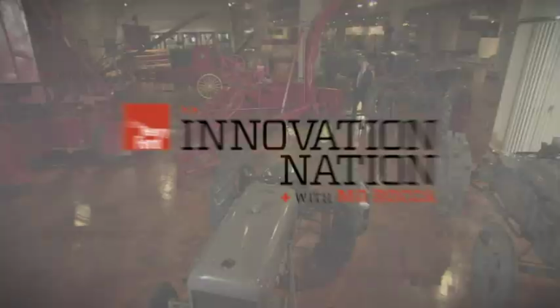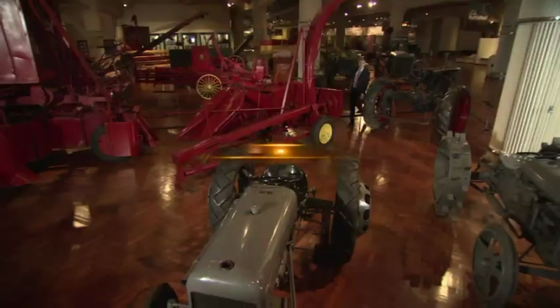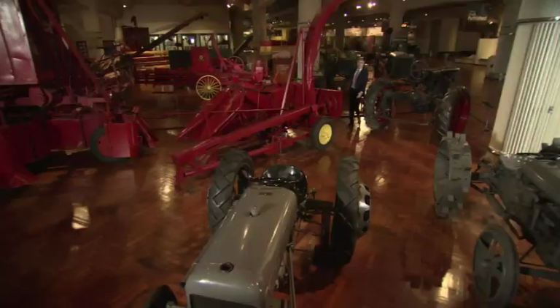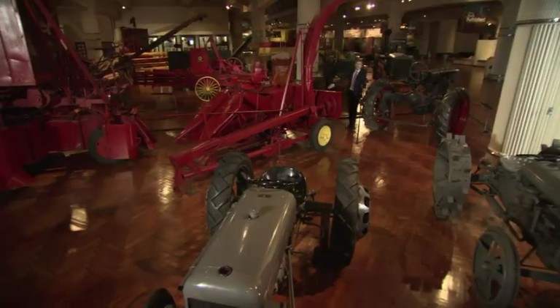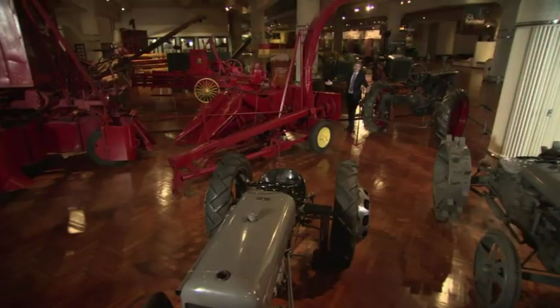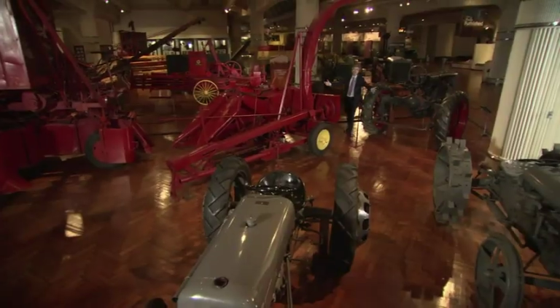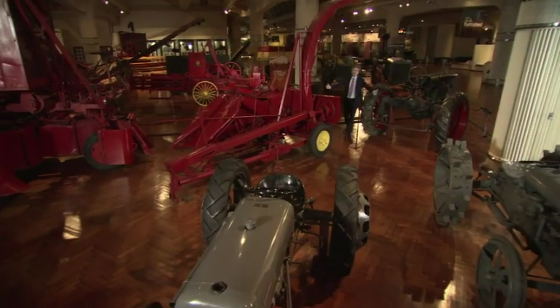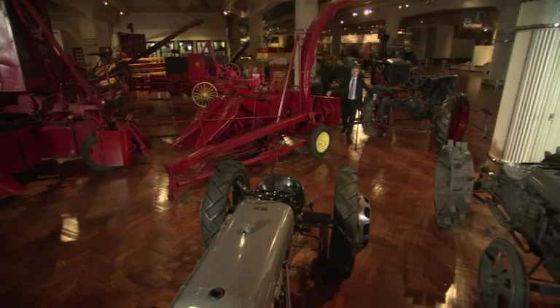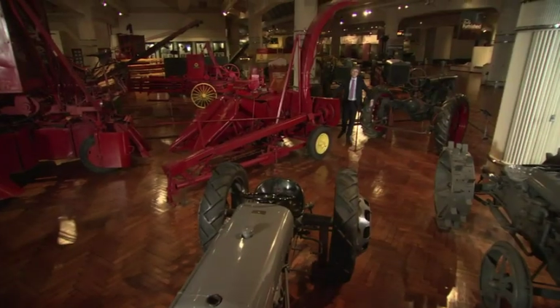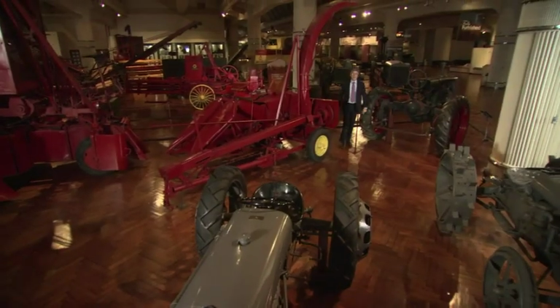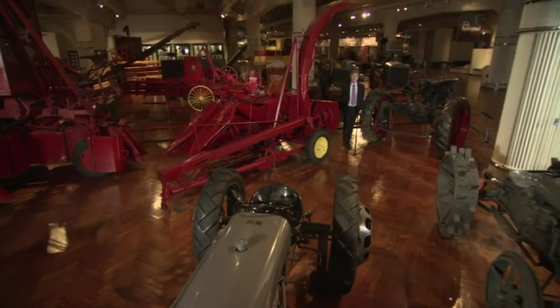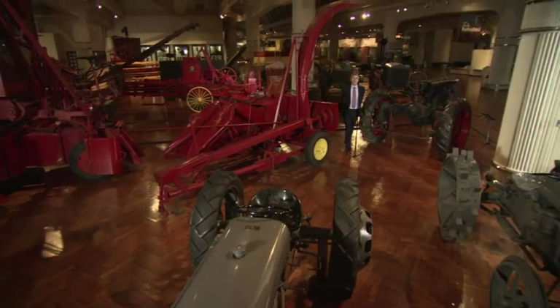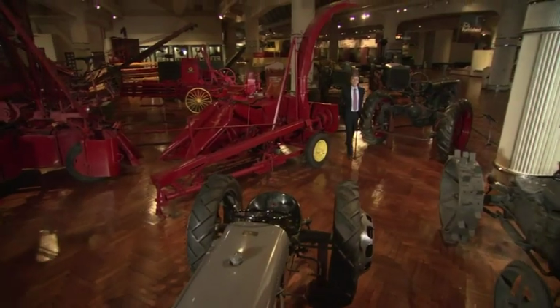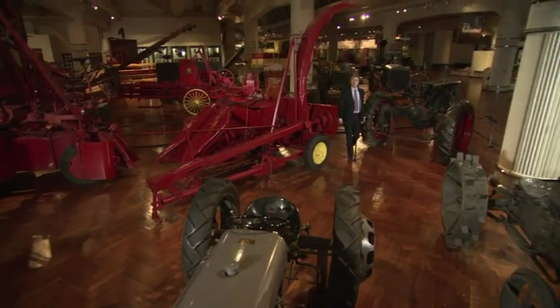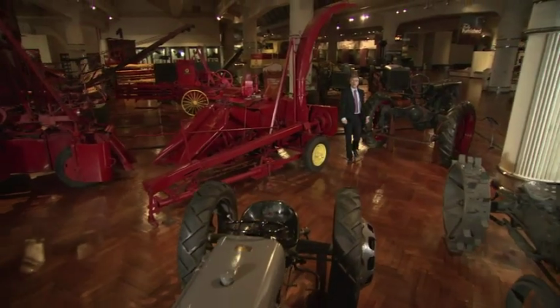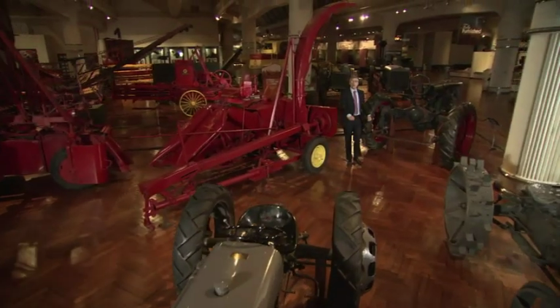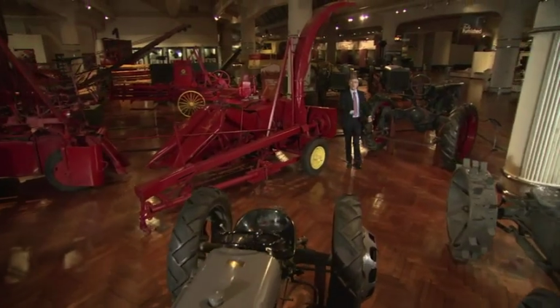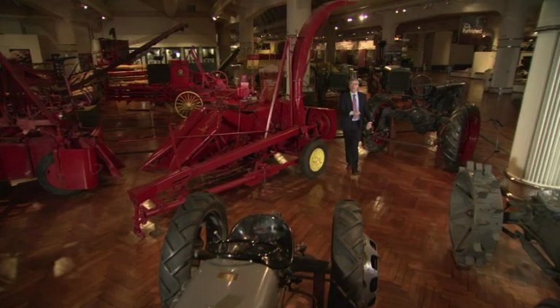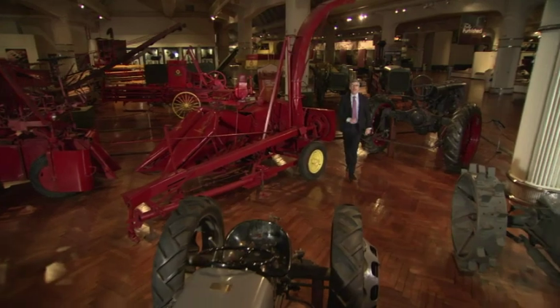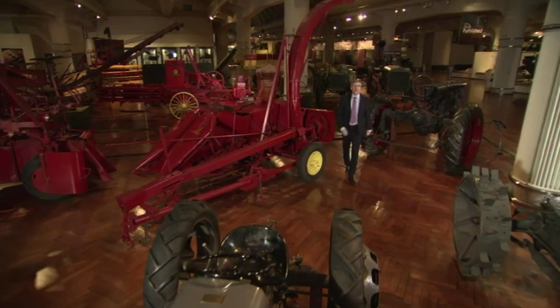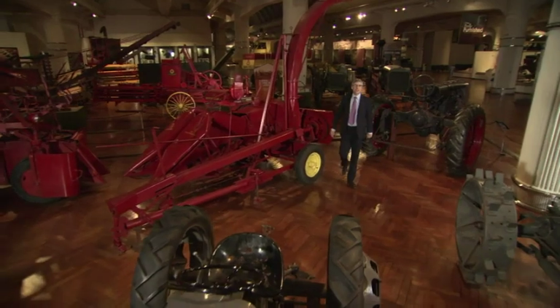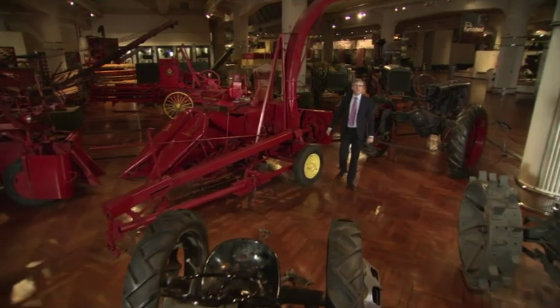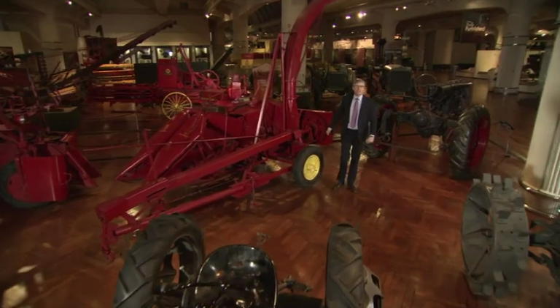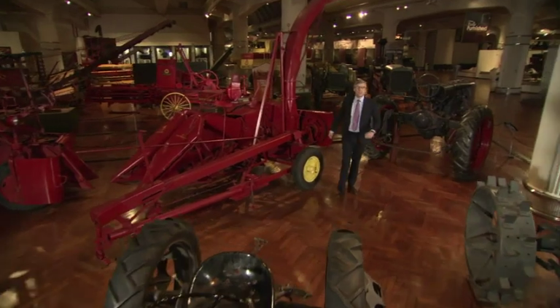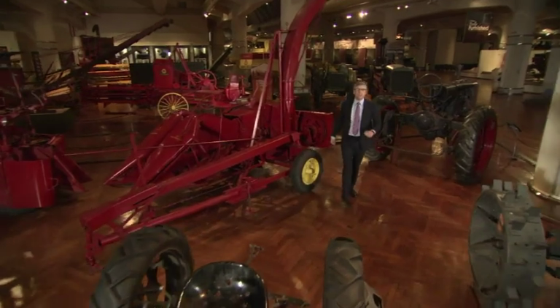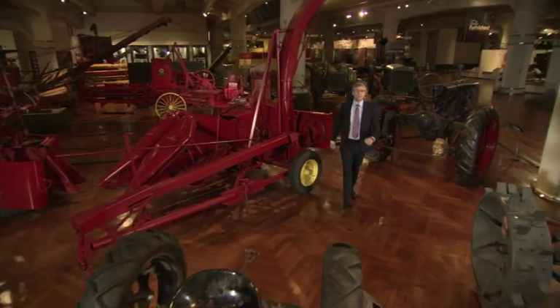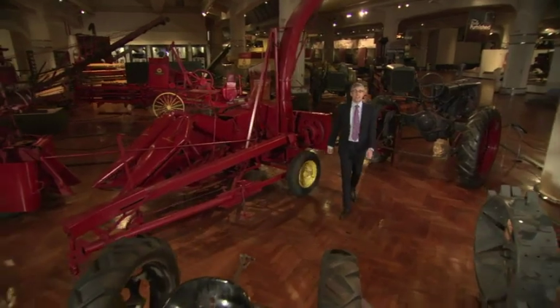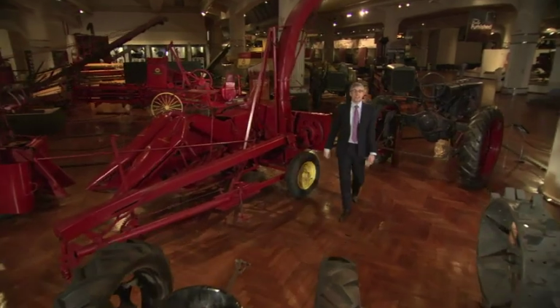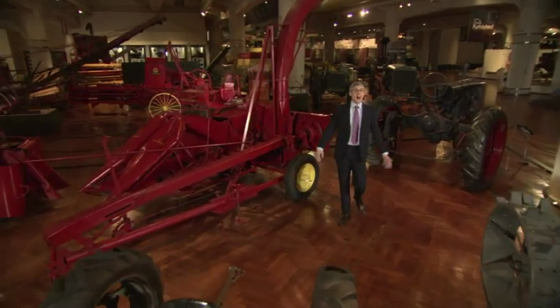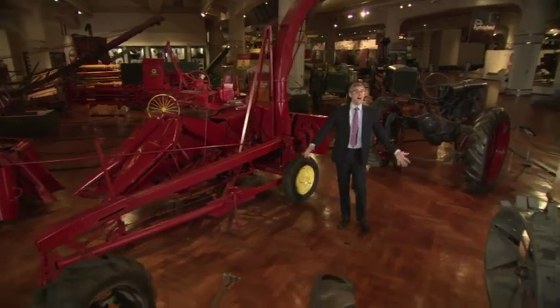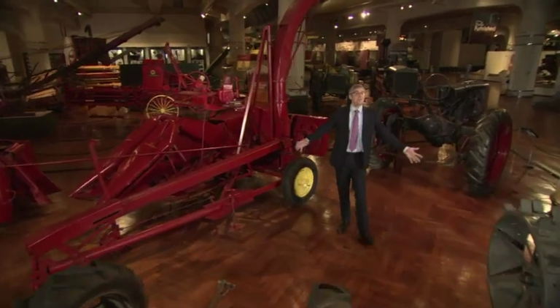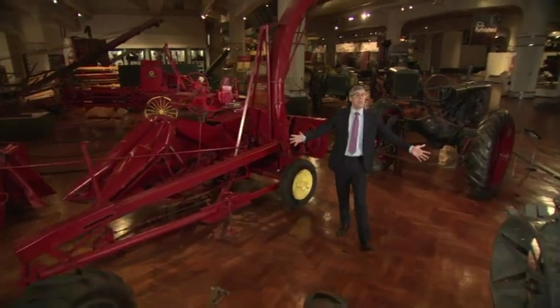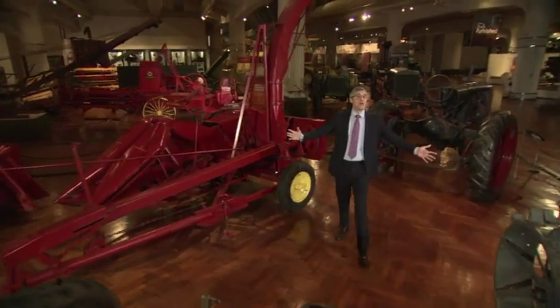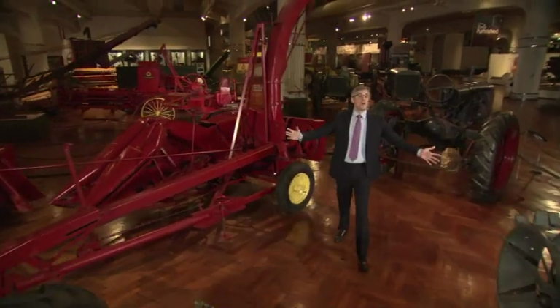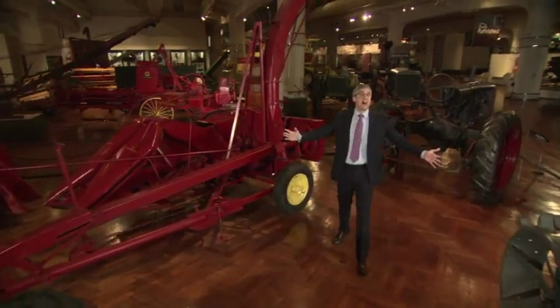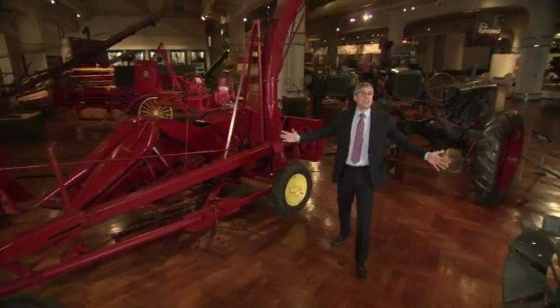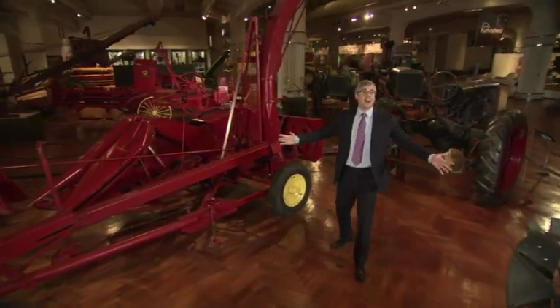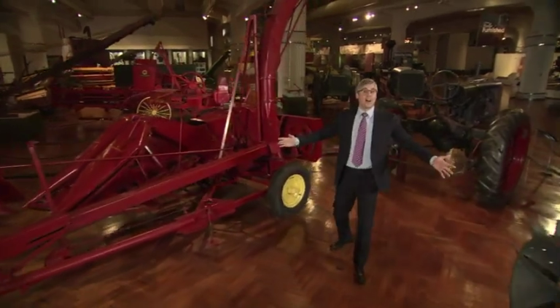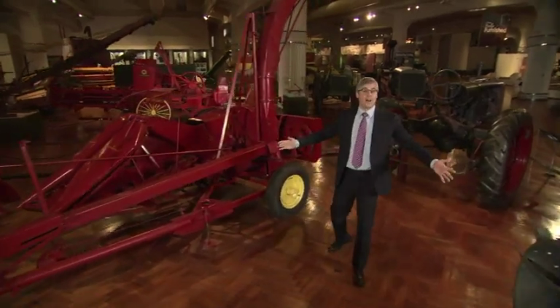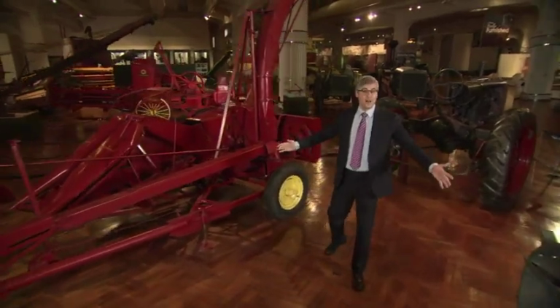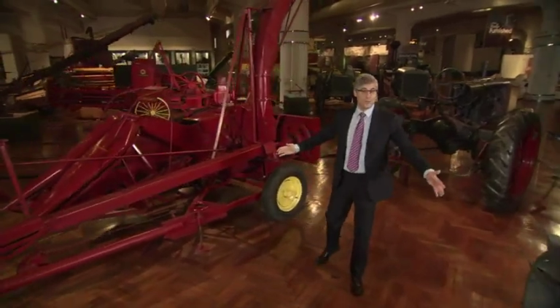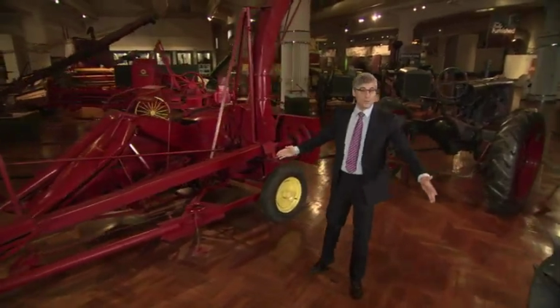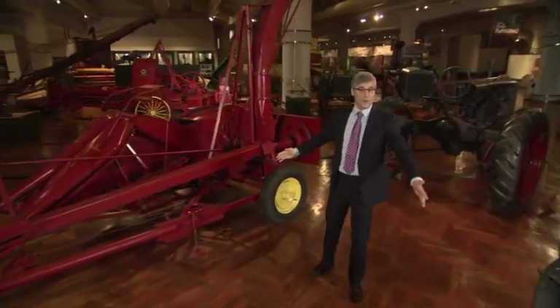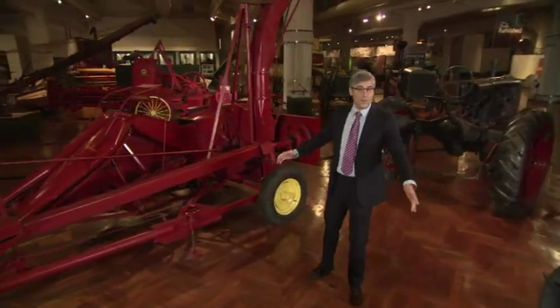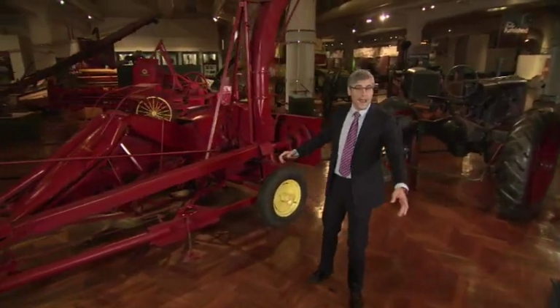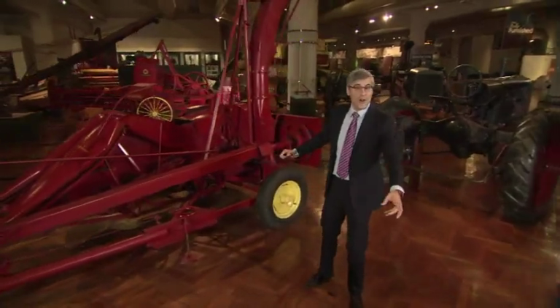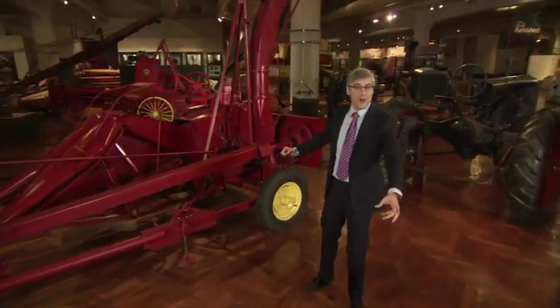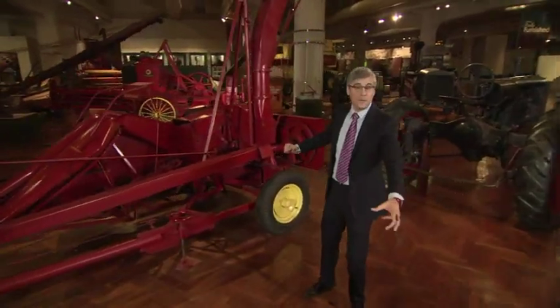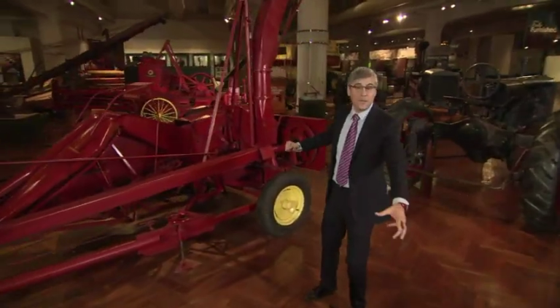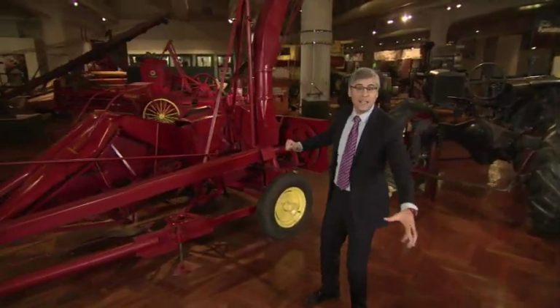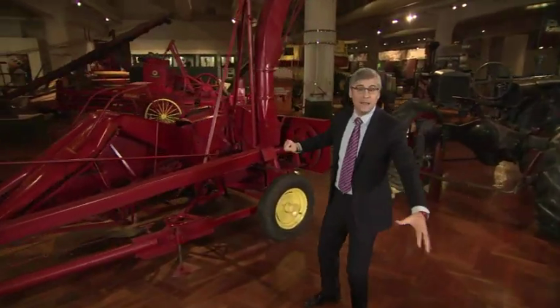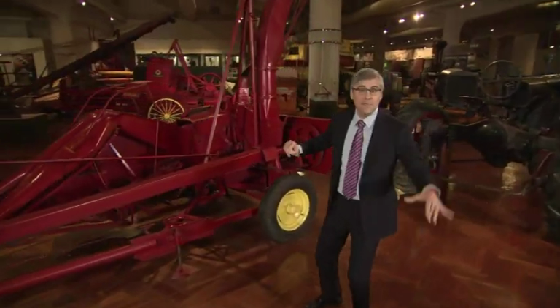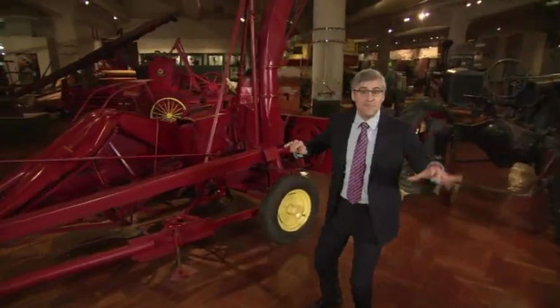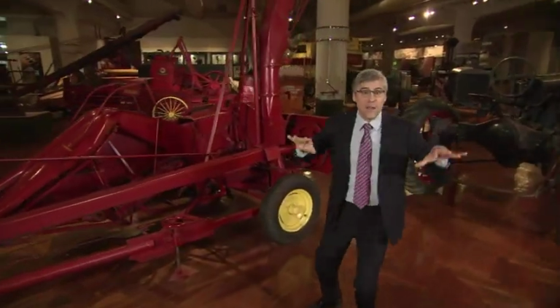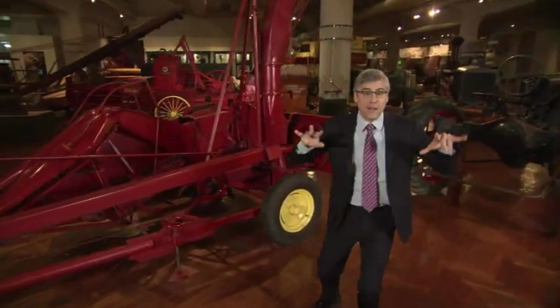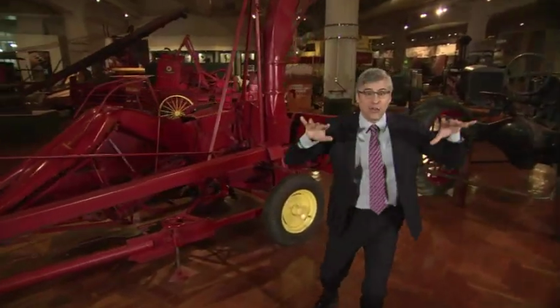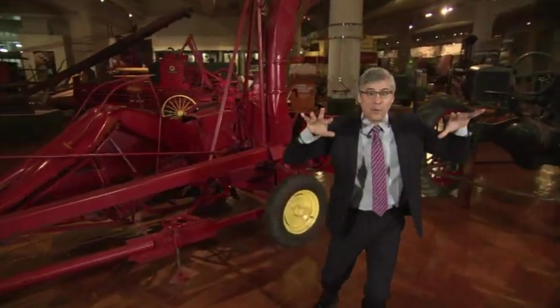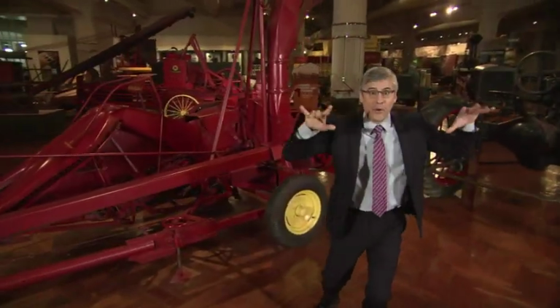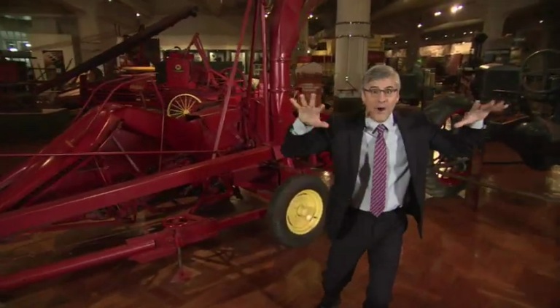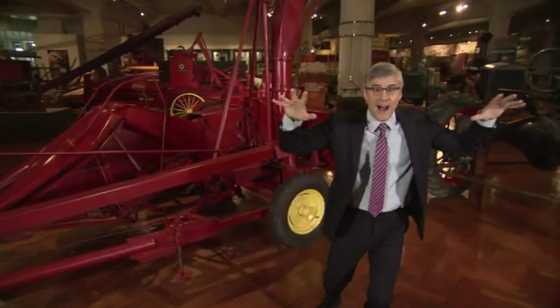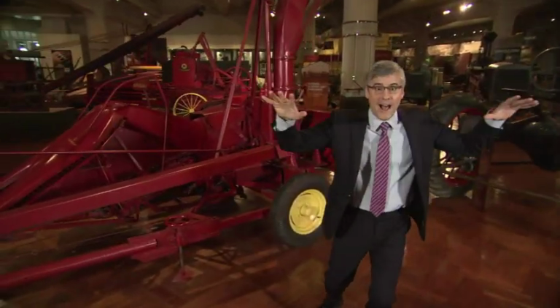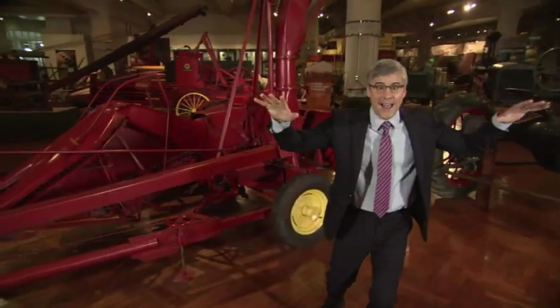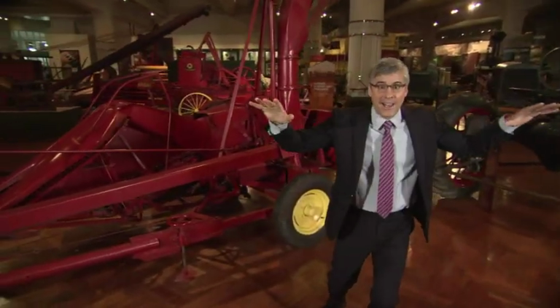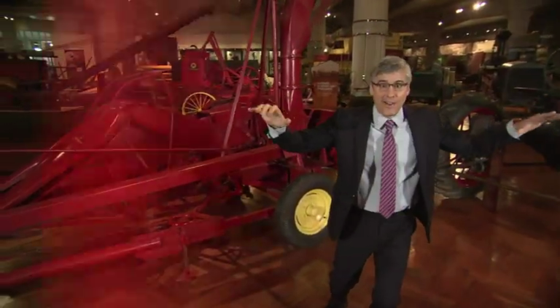Welcome to Henry Ford's Innovation Nation. I'm Mo Rocca. Prepare to be mesmerized.